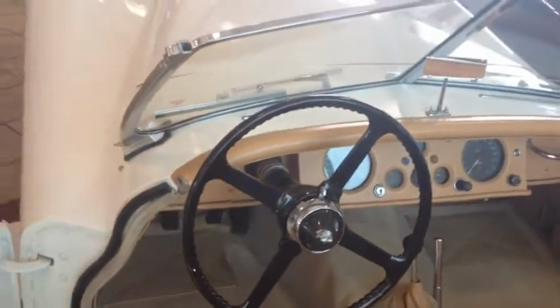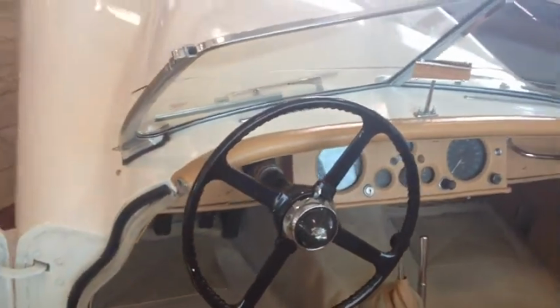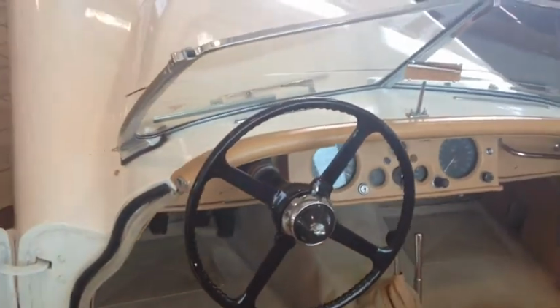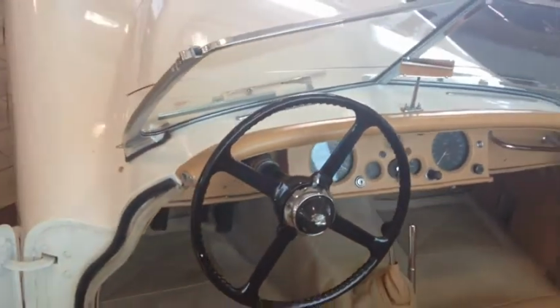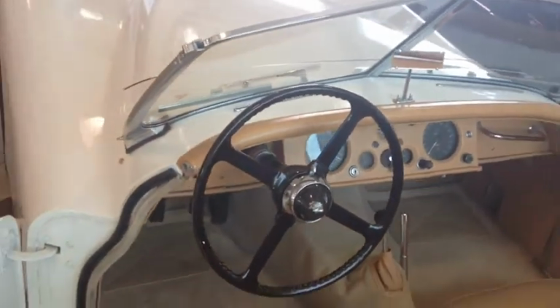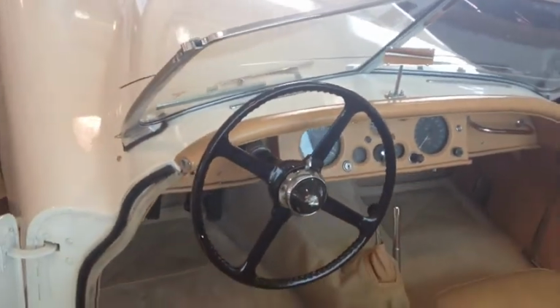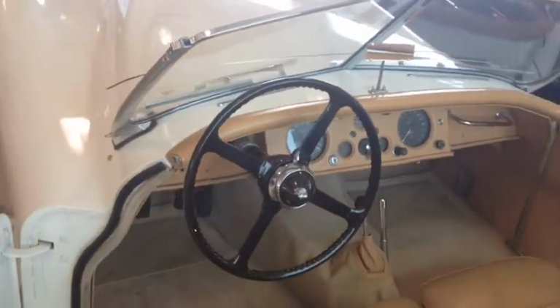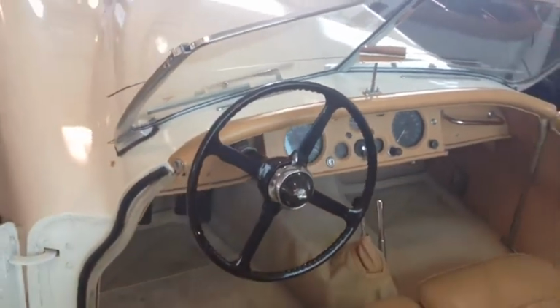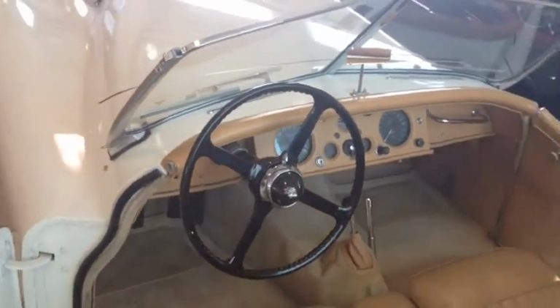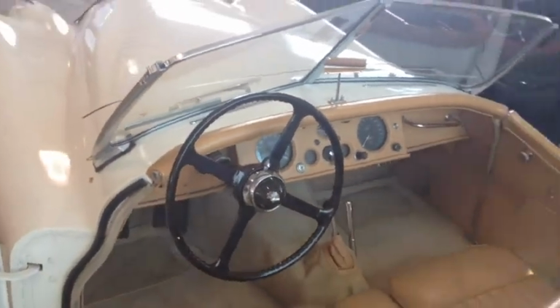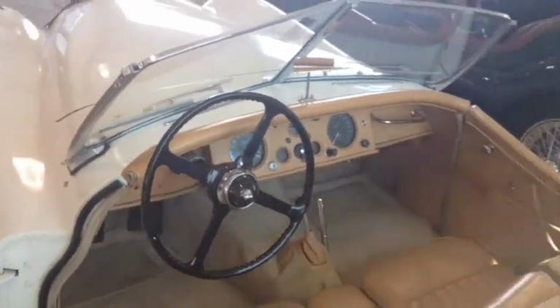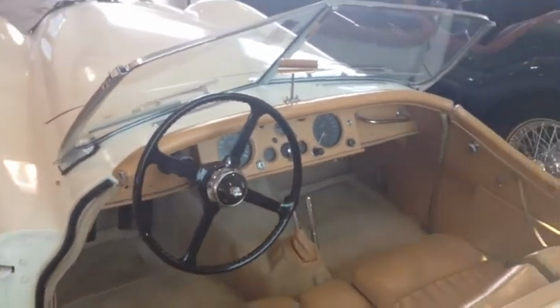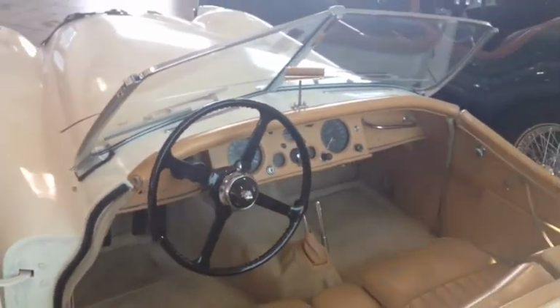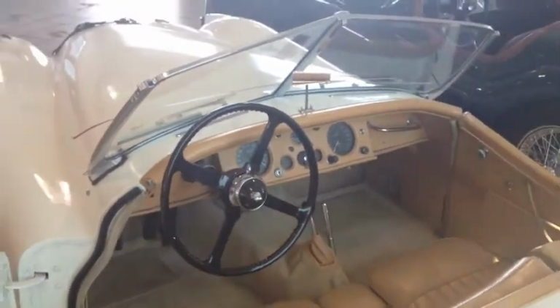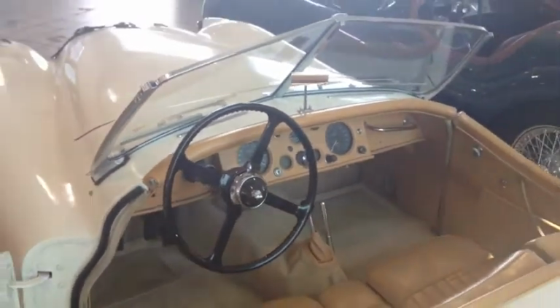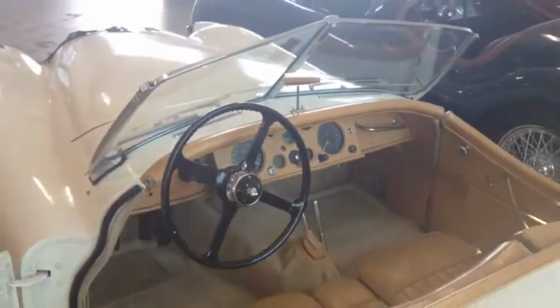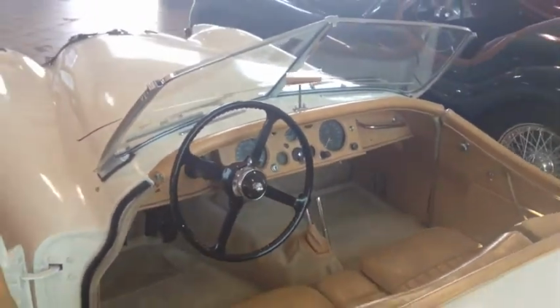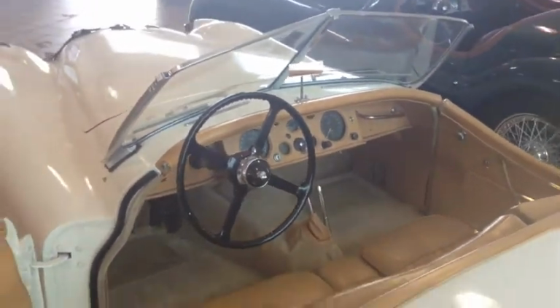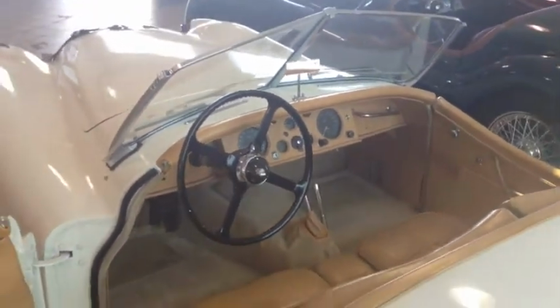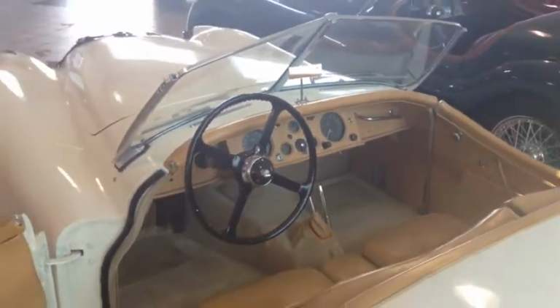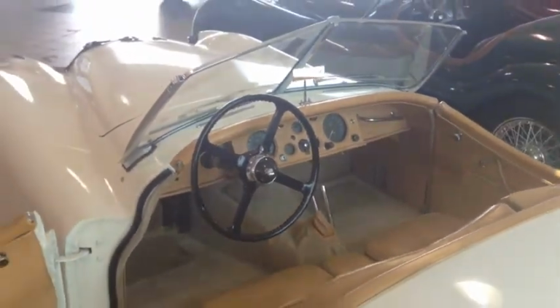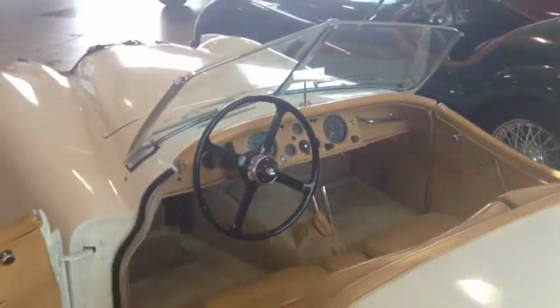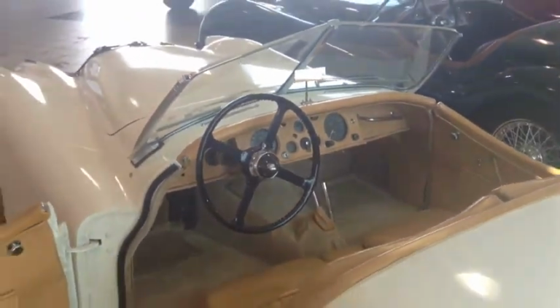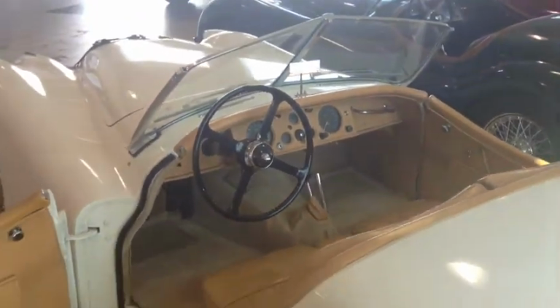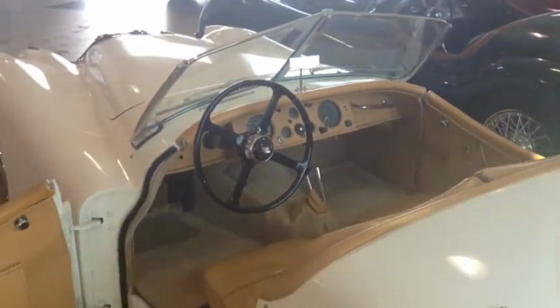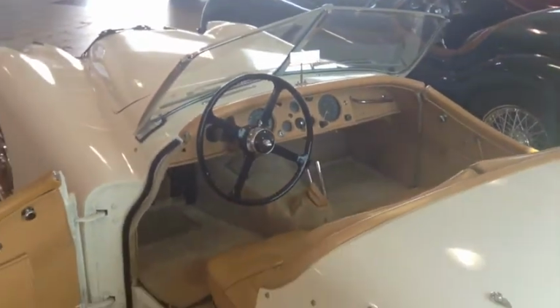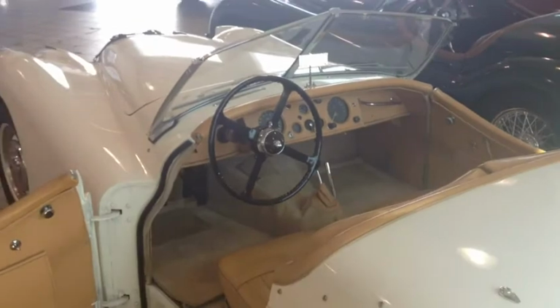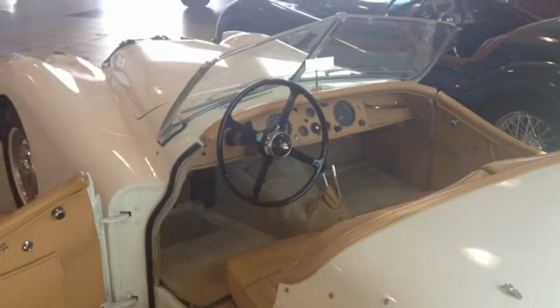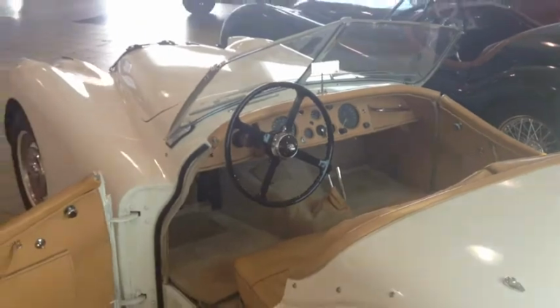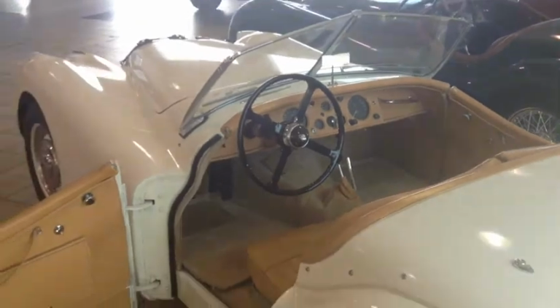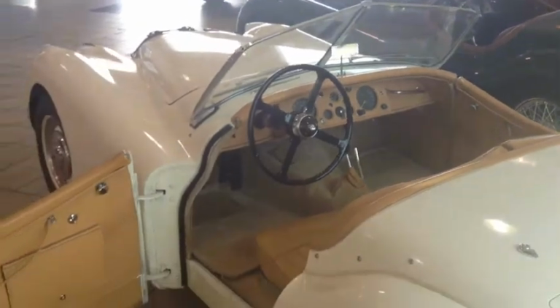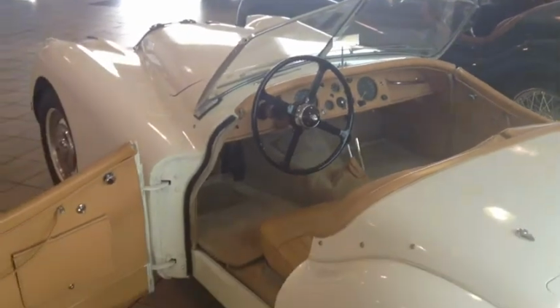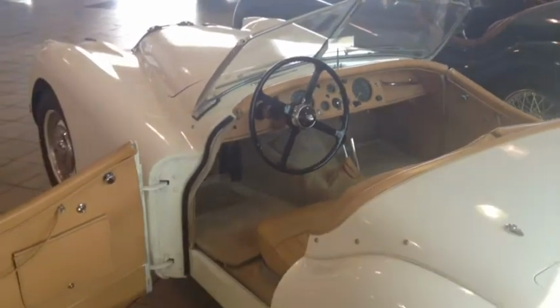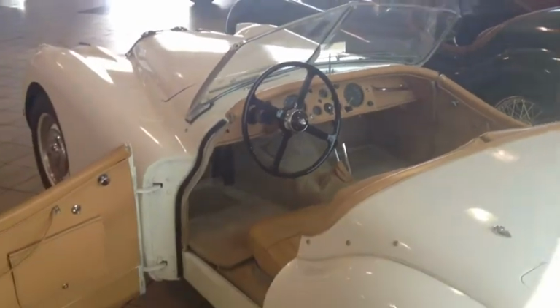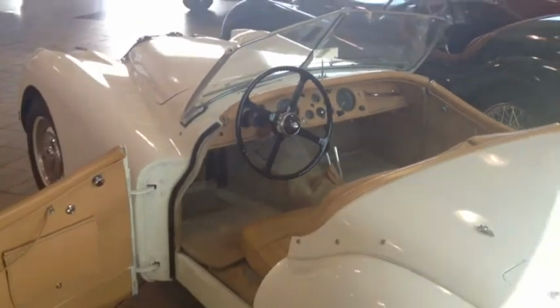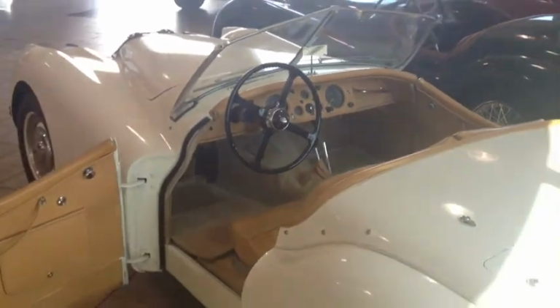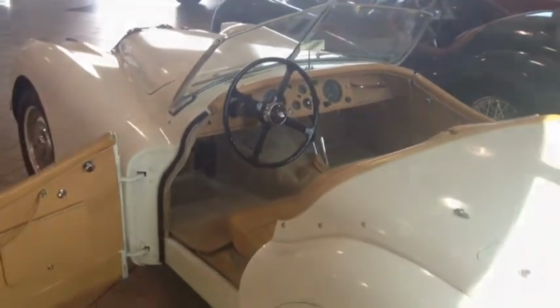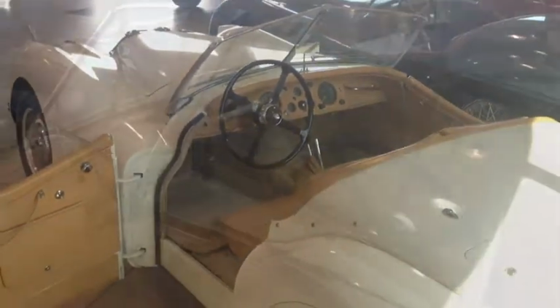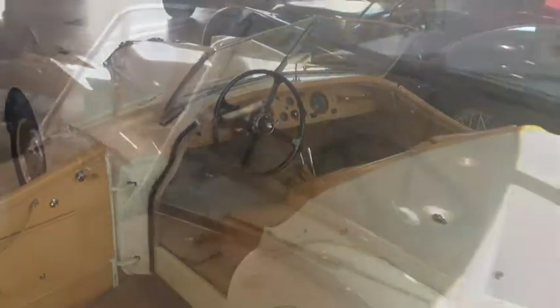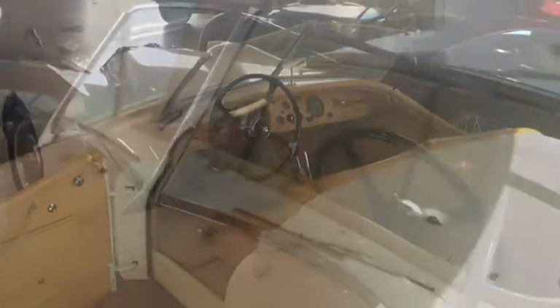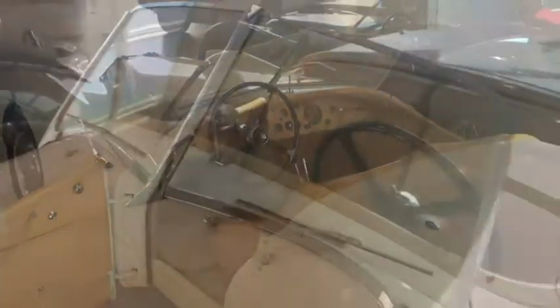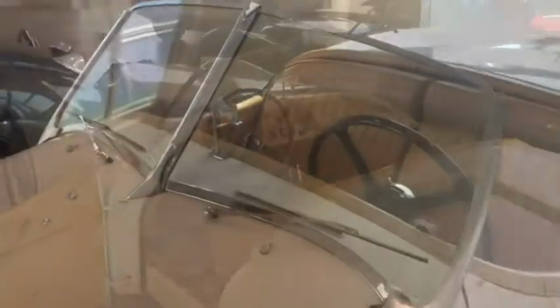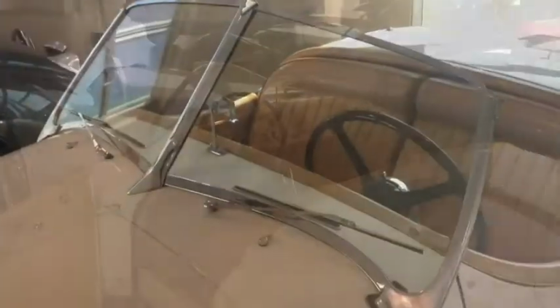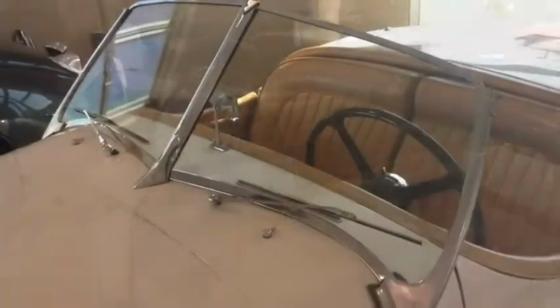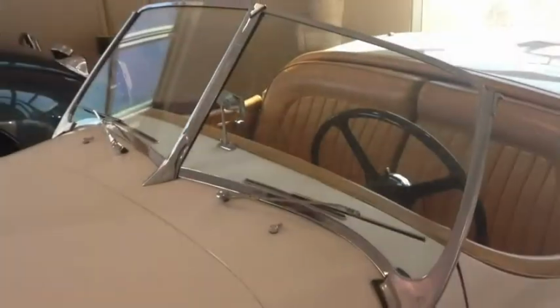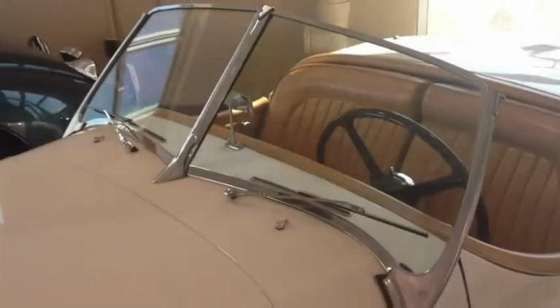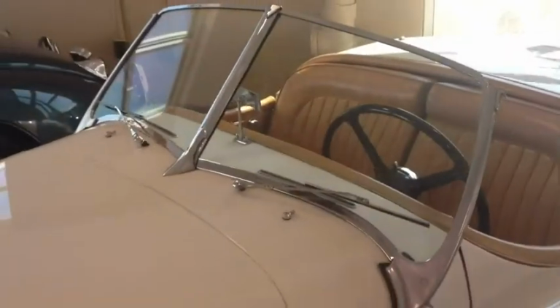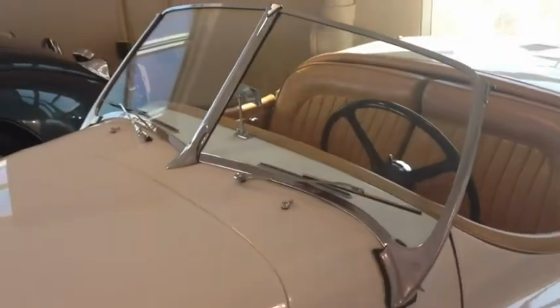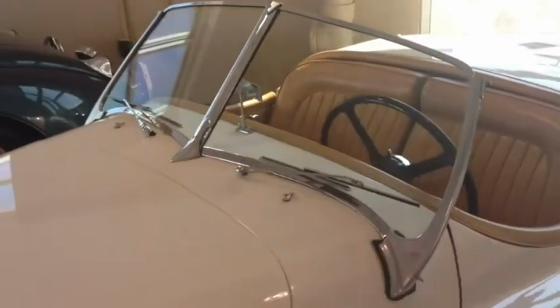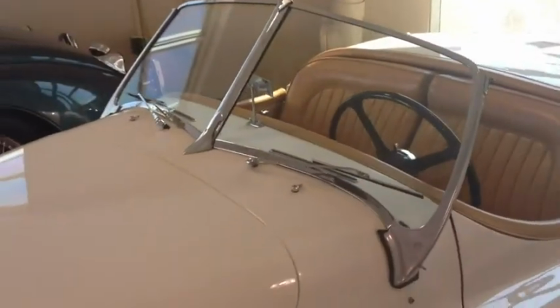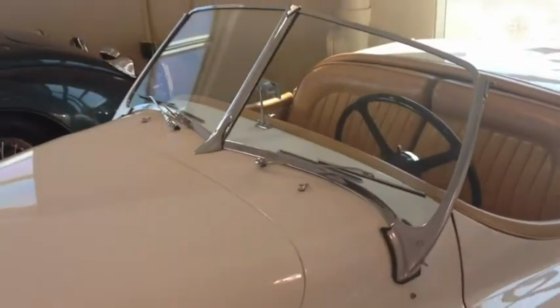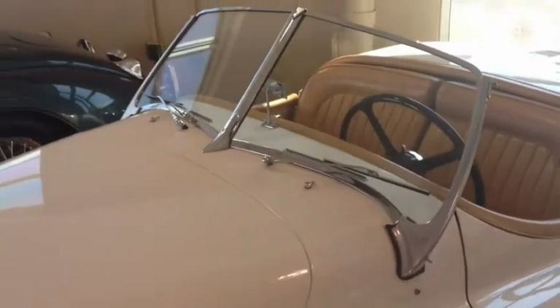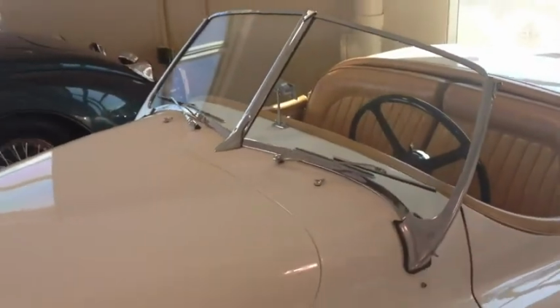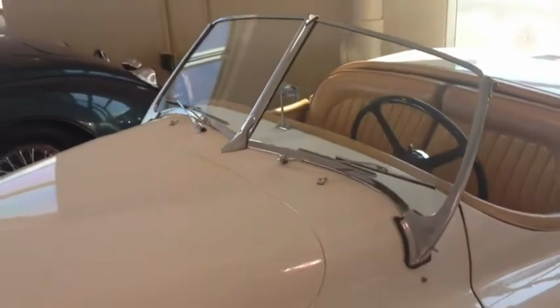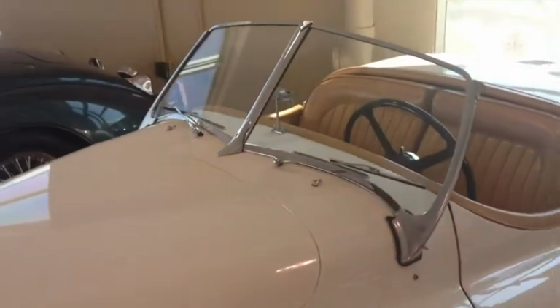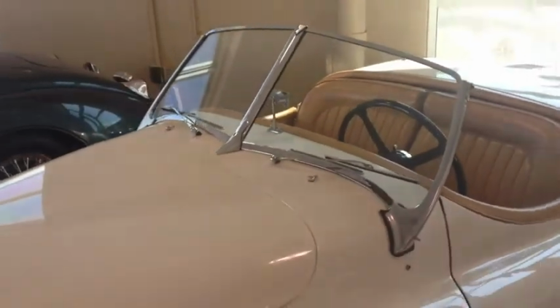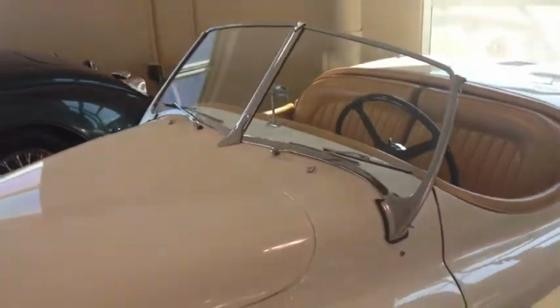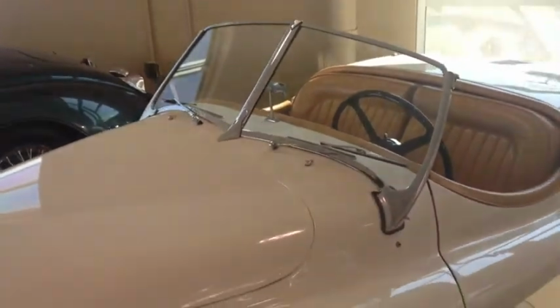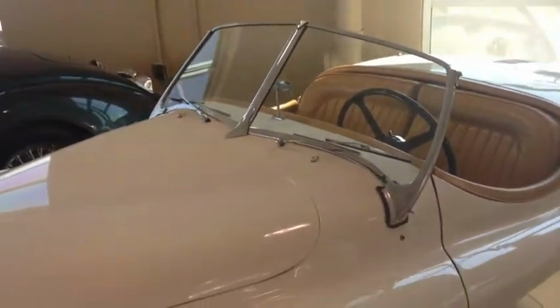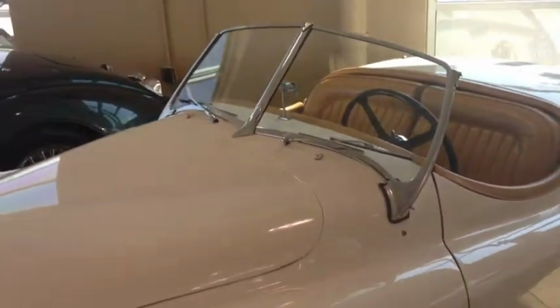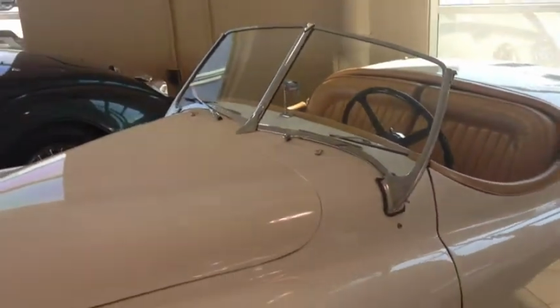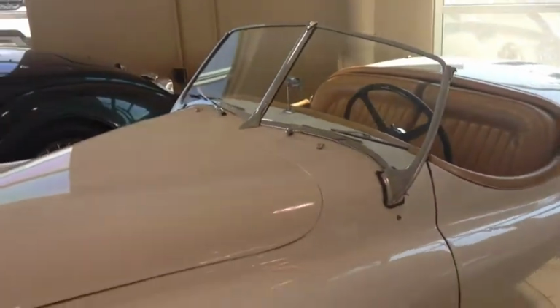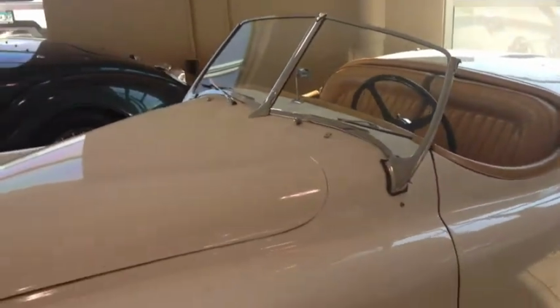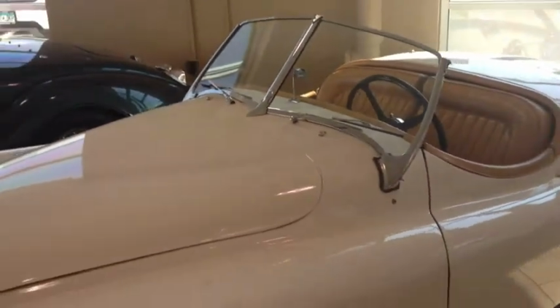but also because it introduced into automotive history one of the most successful engines ever built.